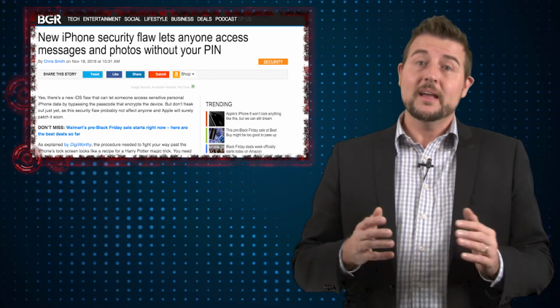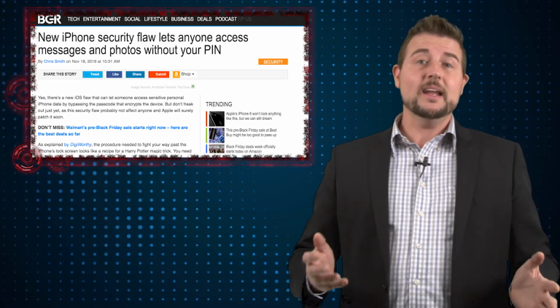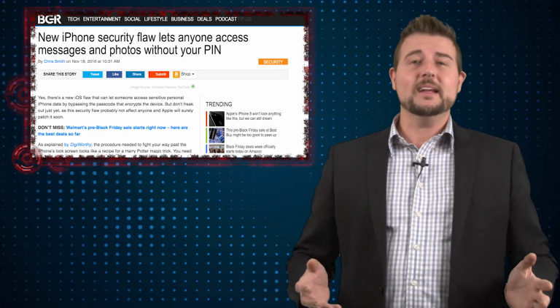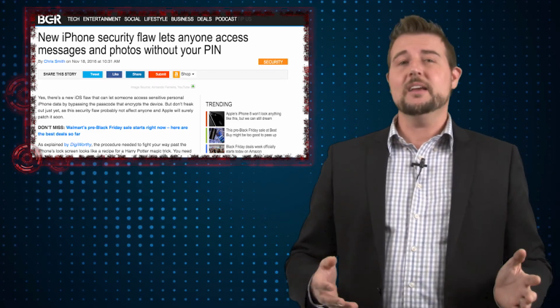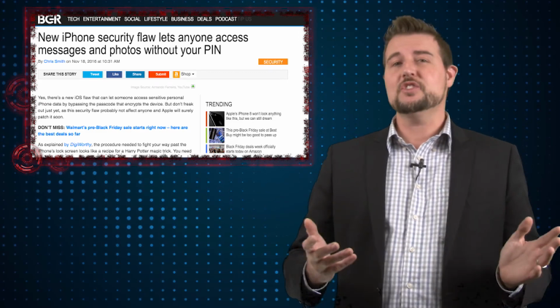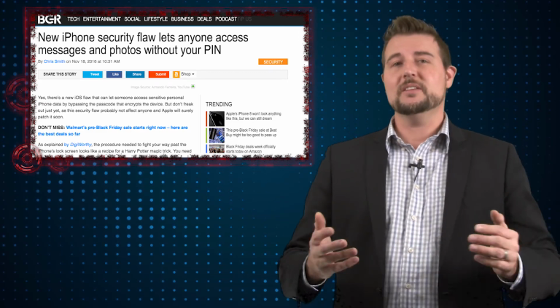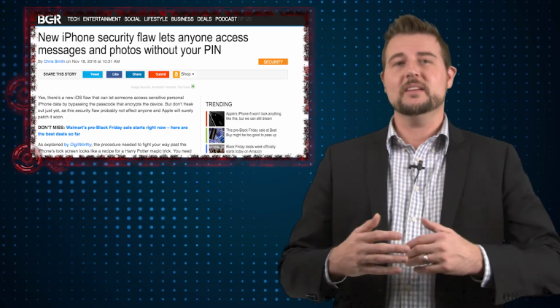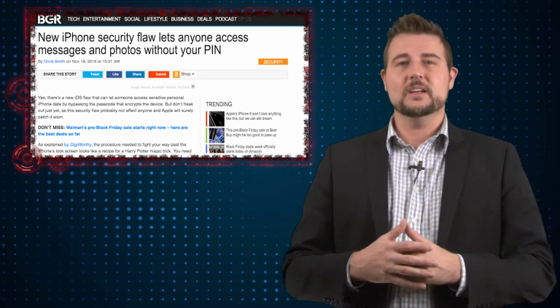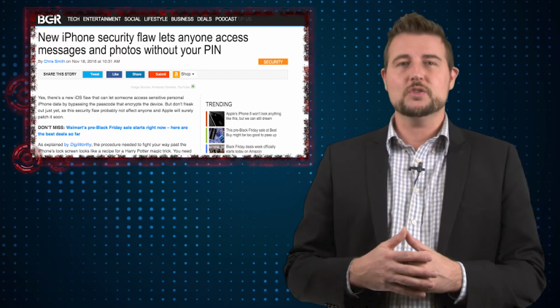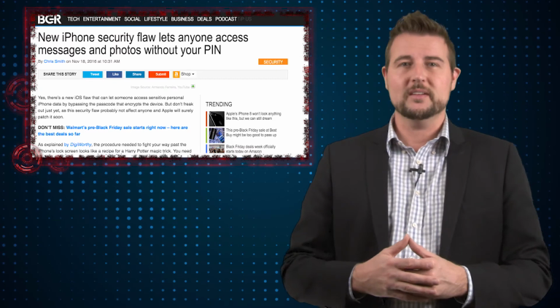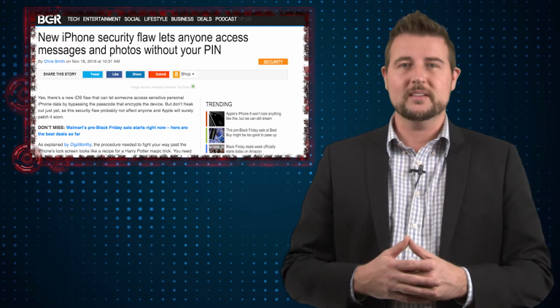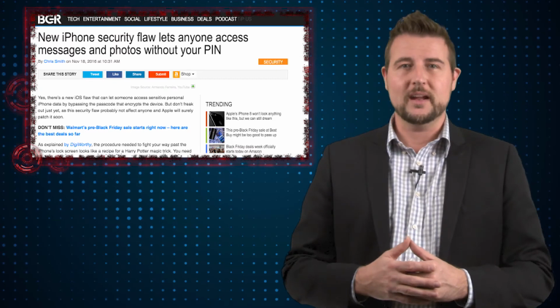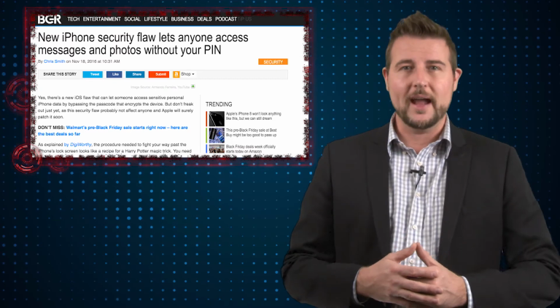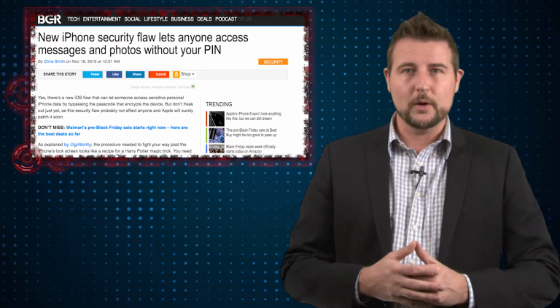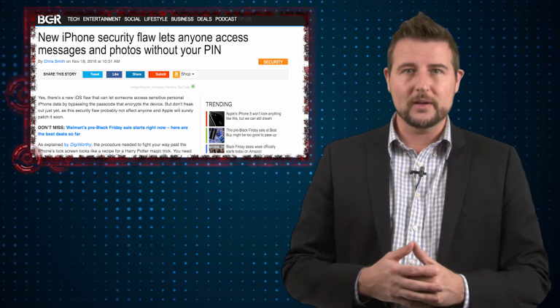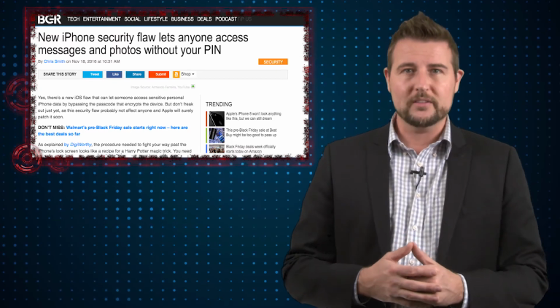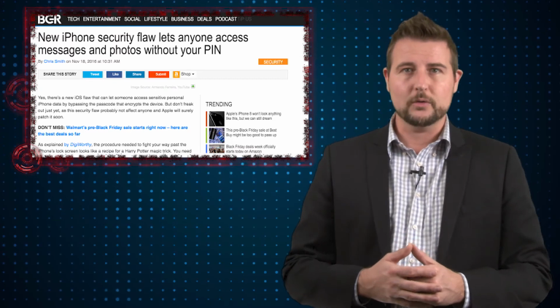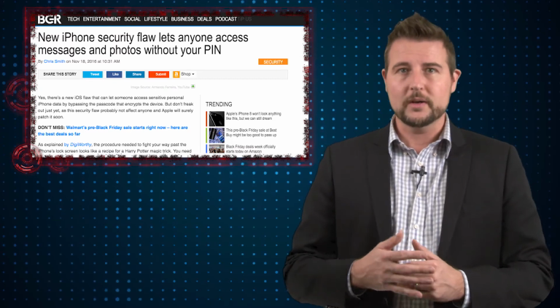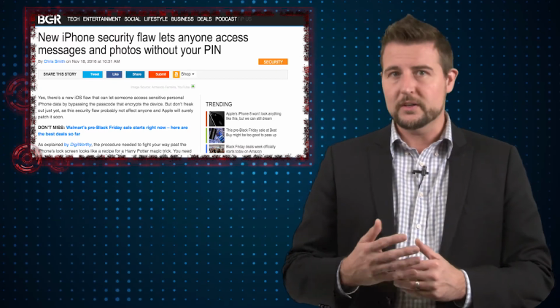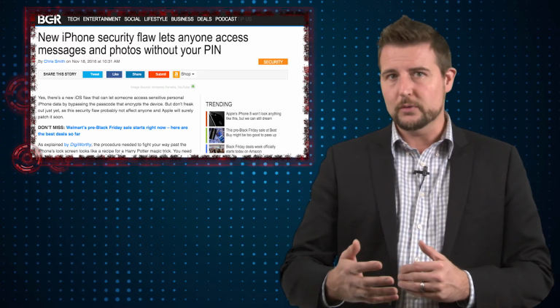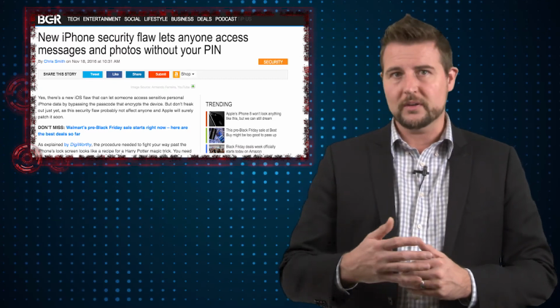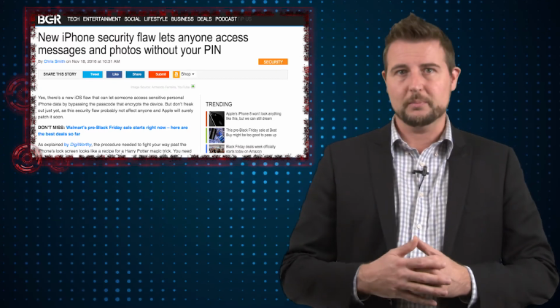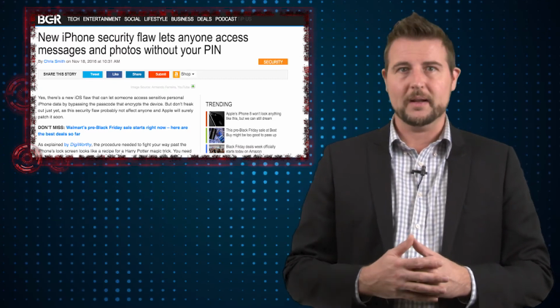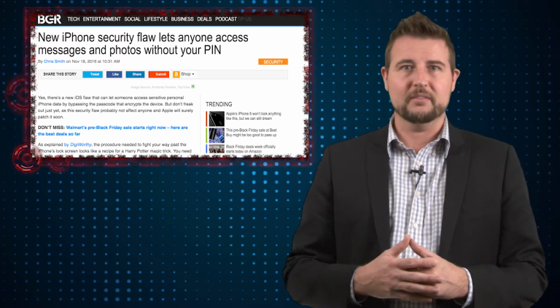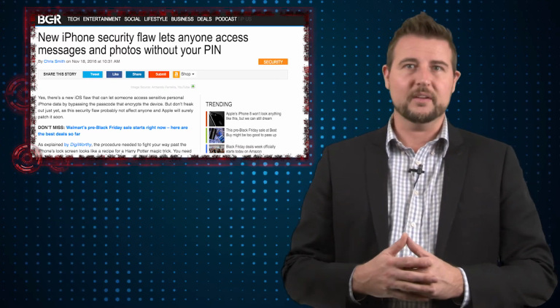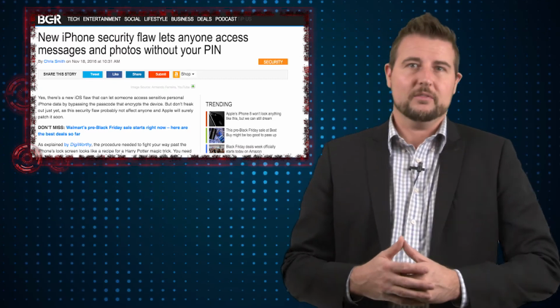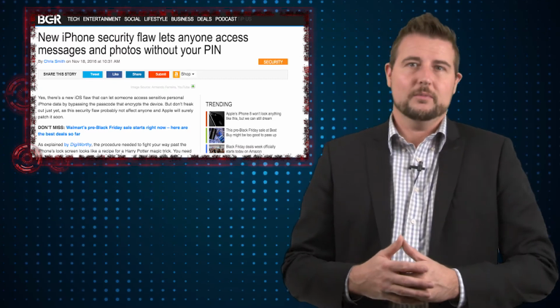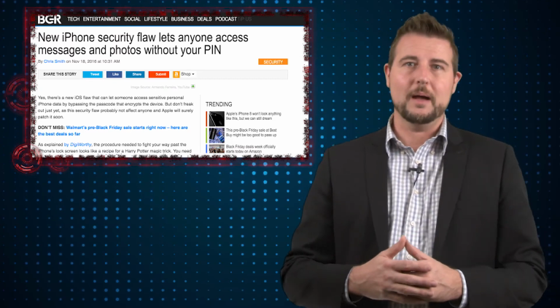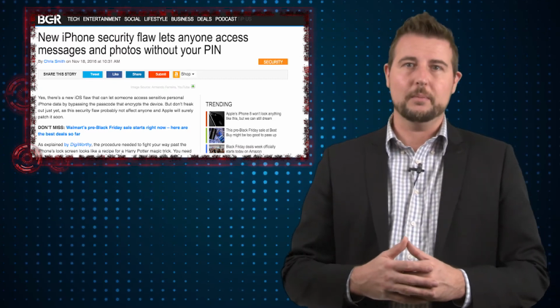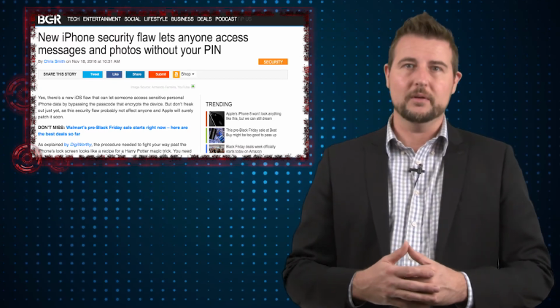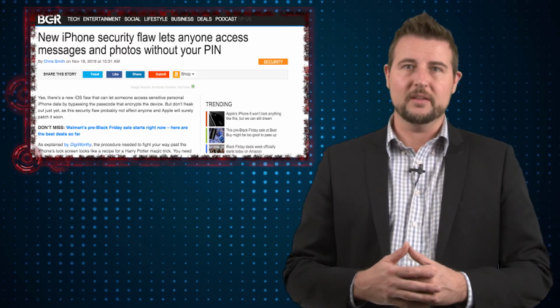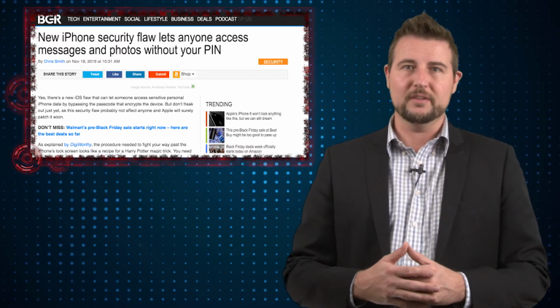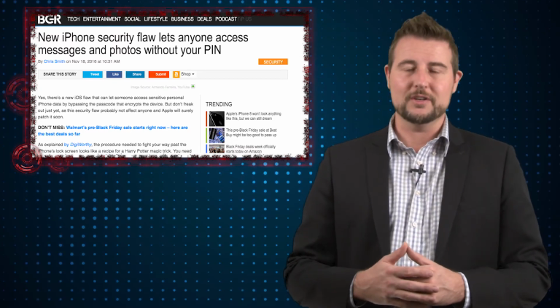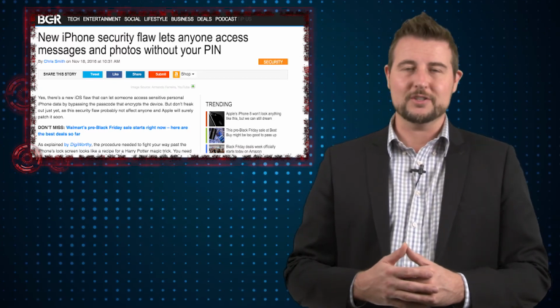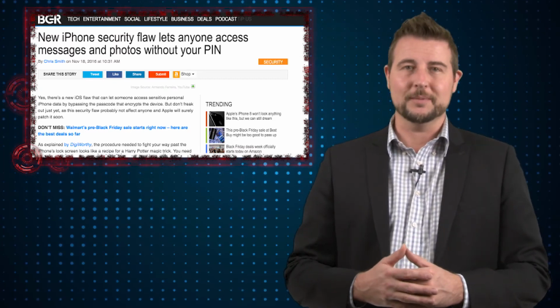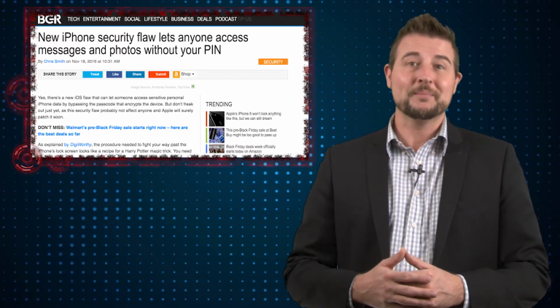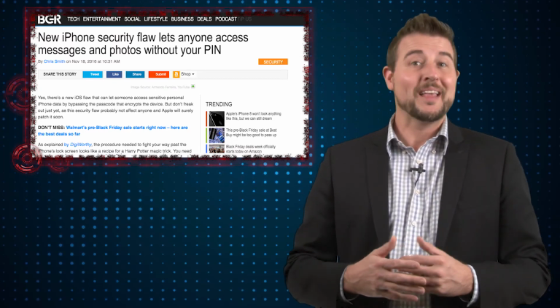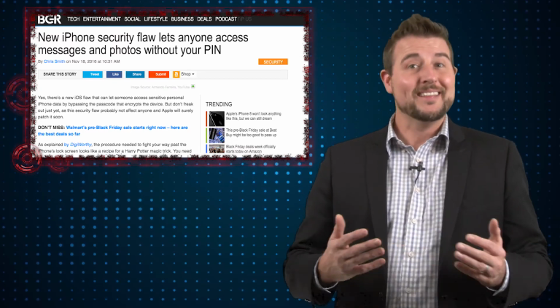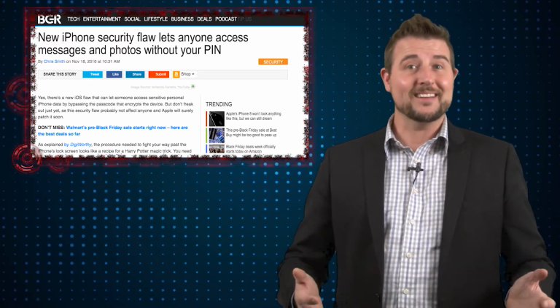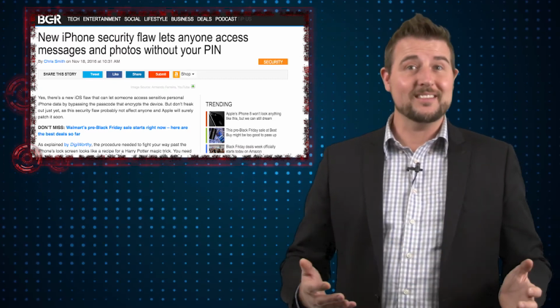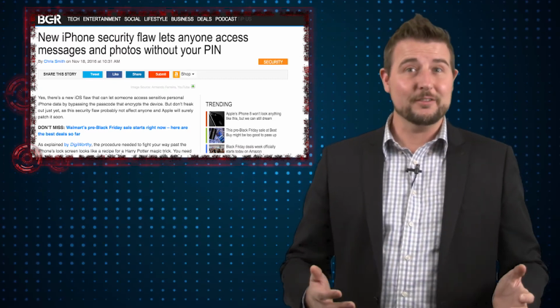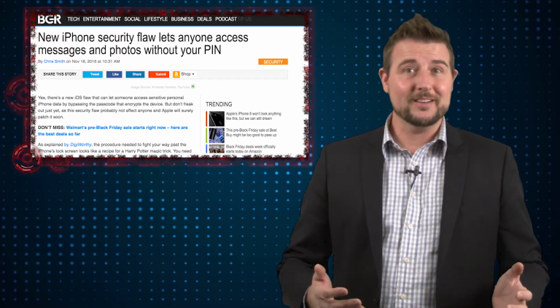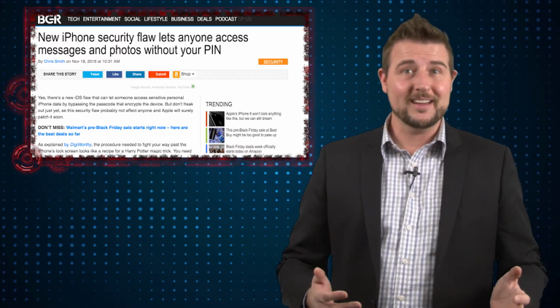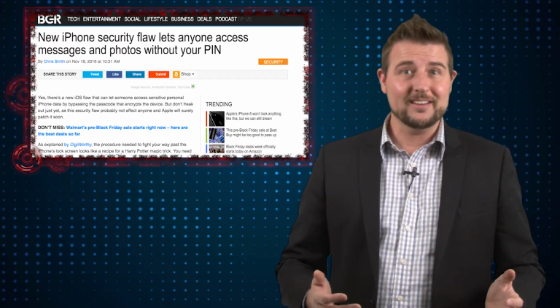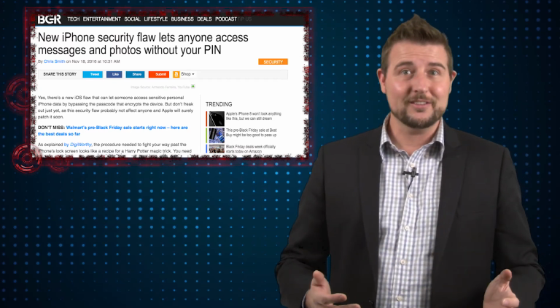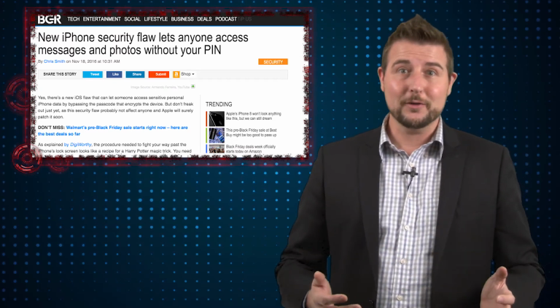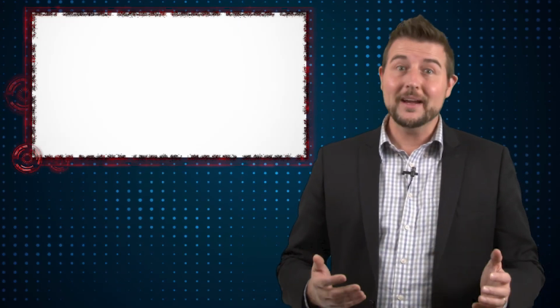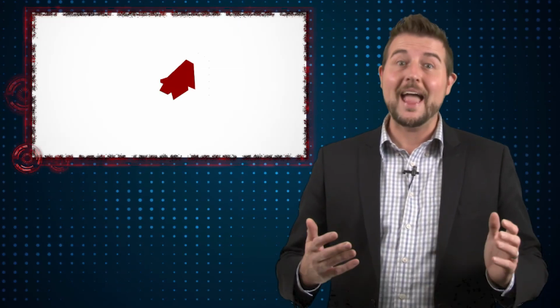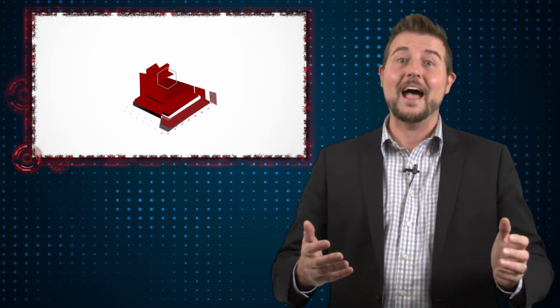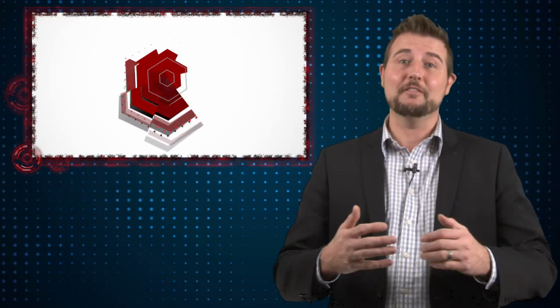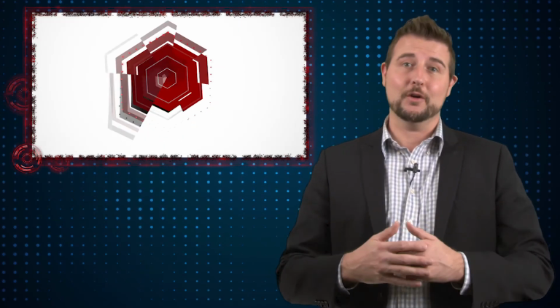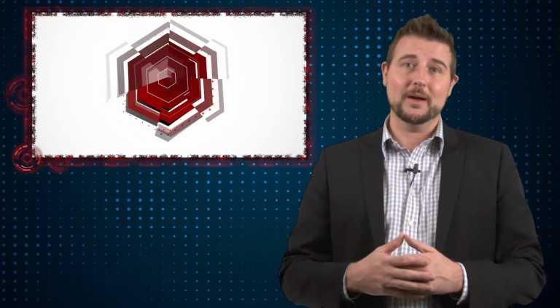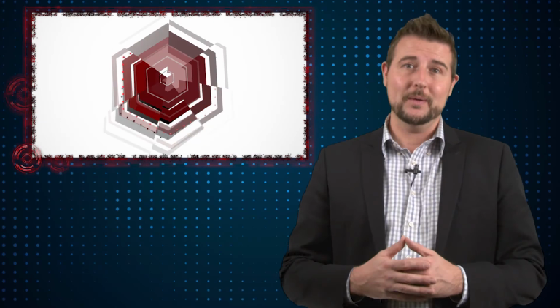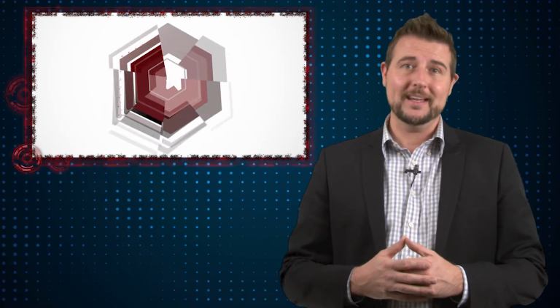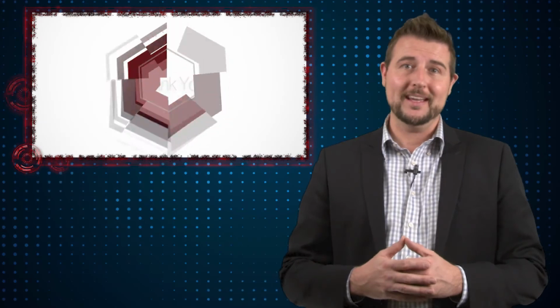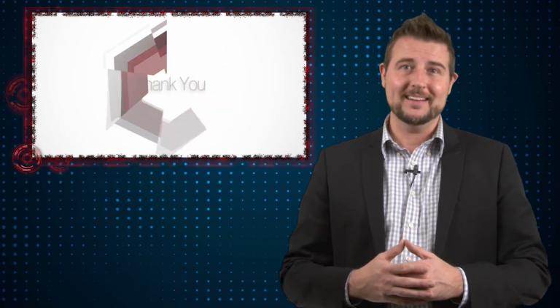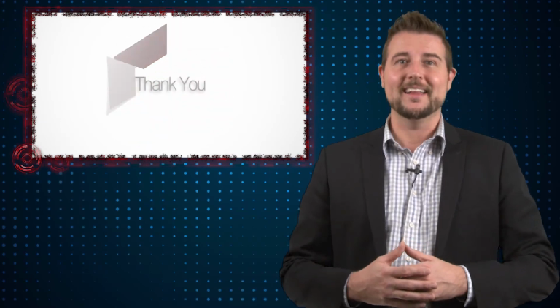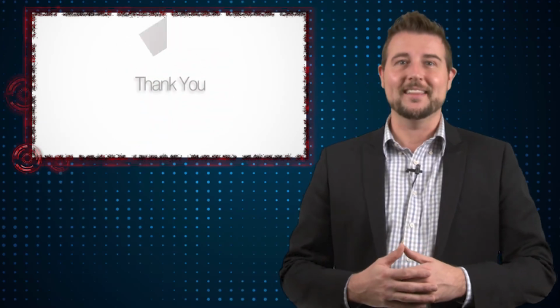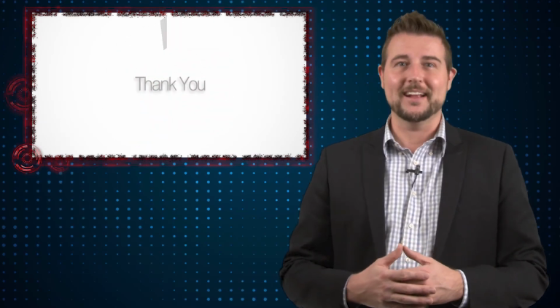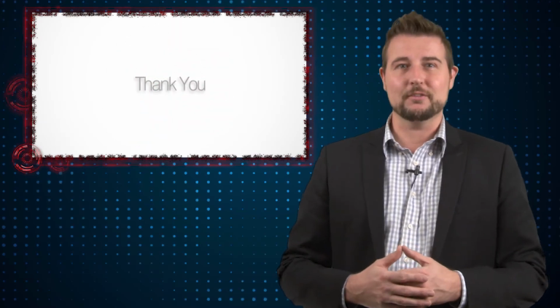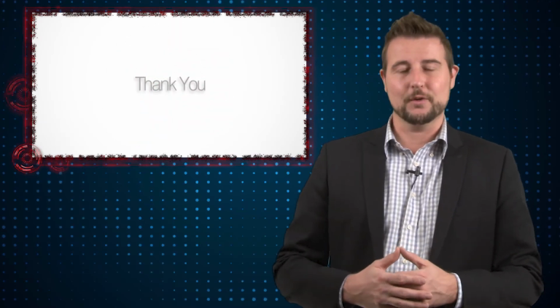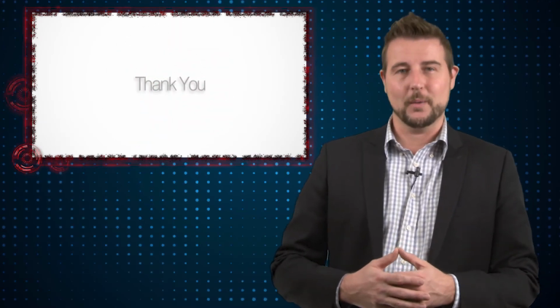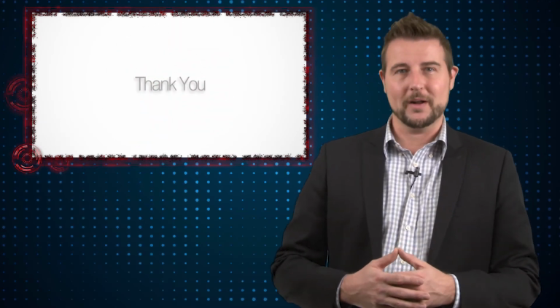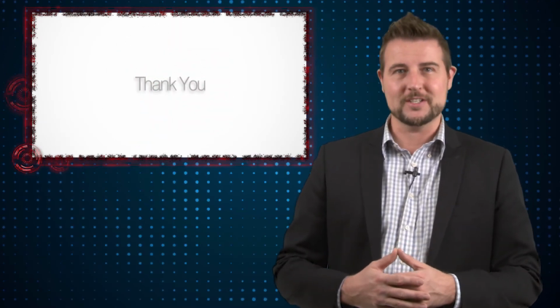In any case, just an interesting iOS story. Do expect a fix from Apple in the future. That's it for today's story. Have a great weekend and thanks for watching.